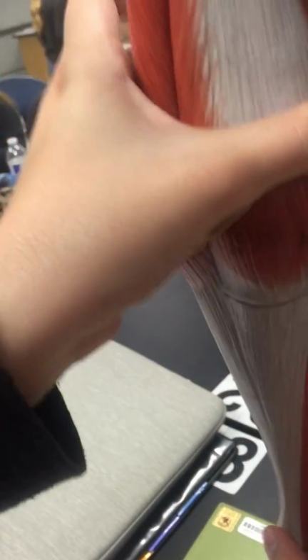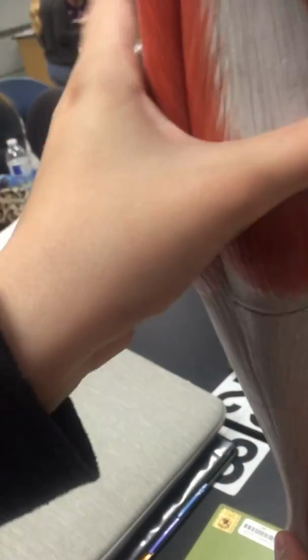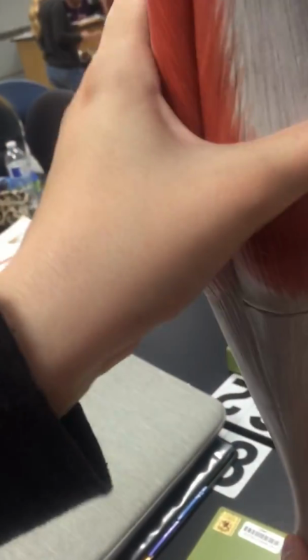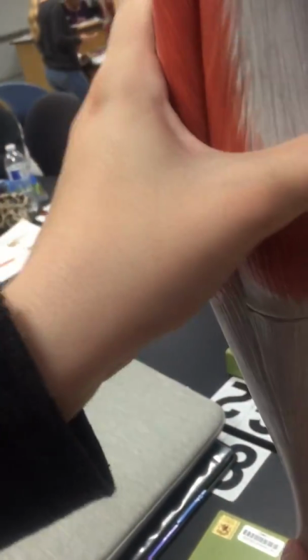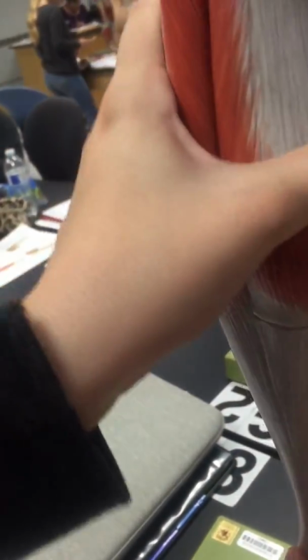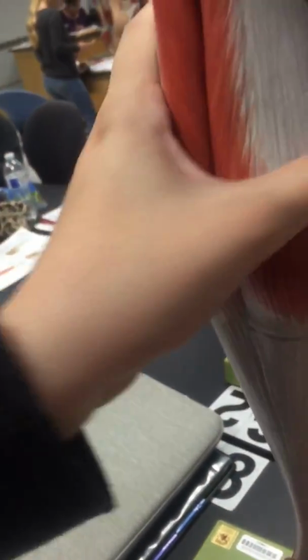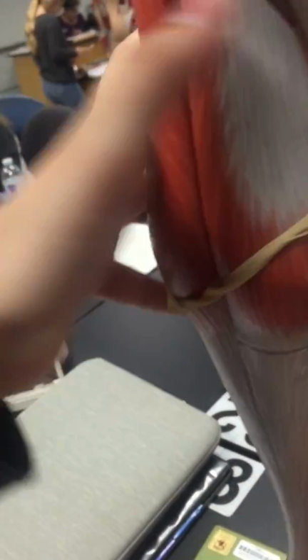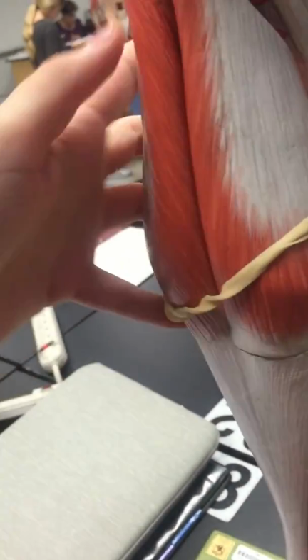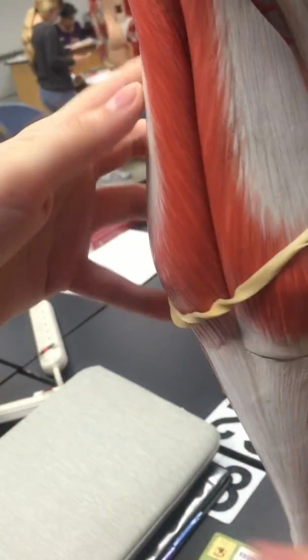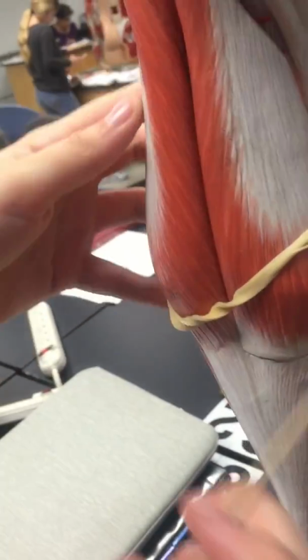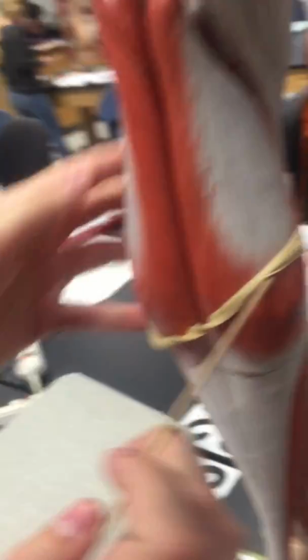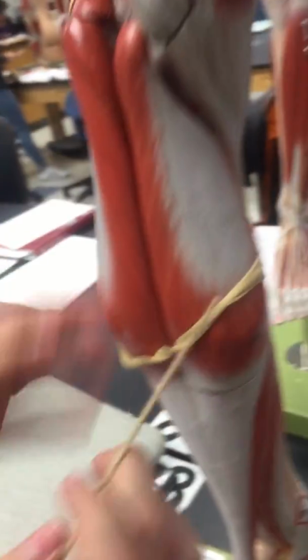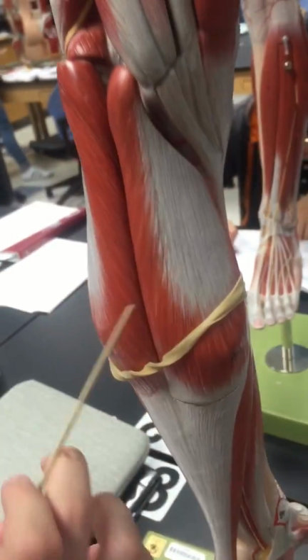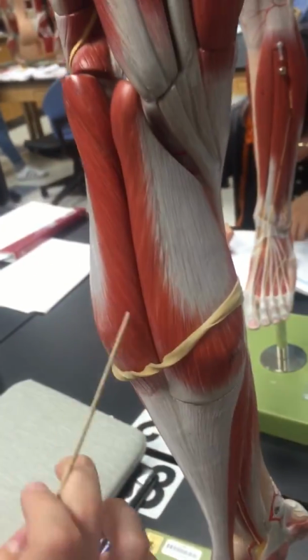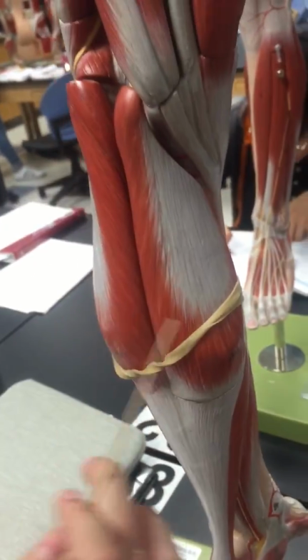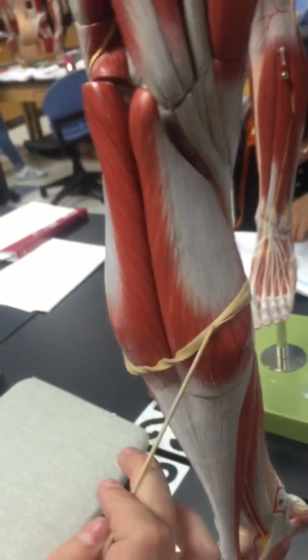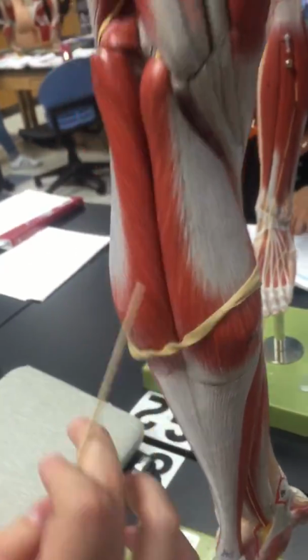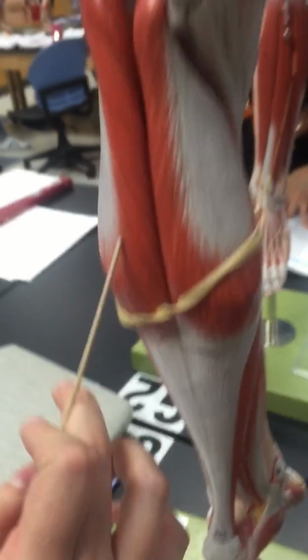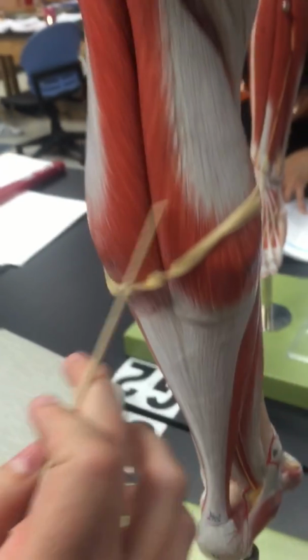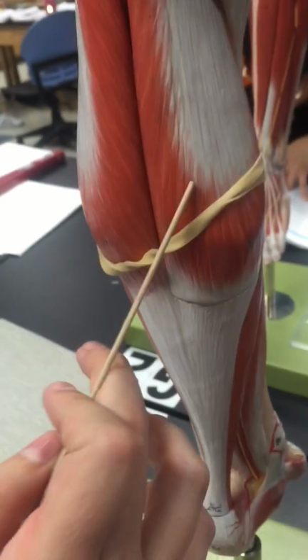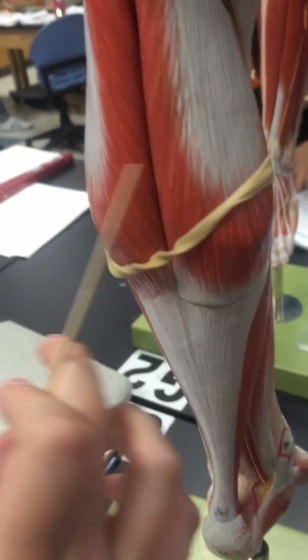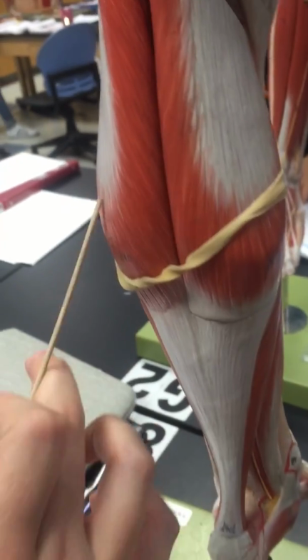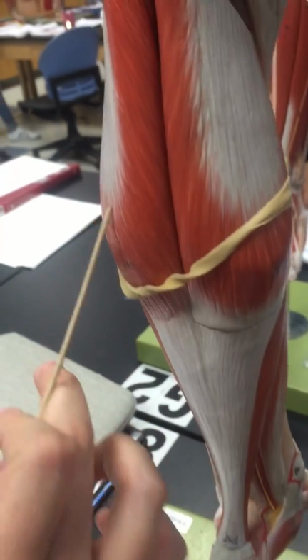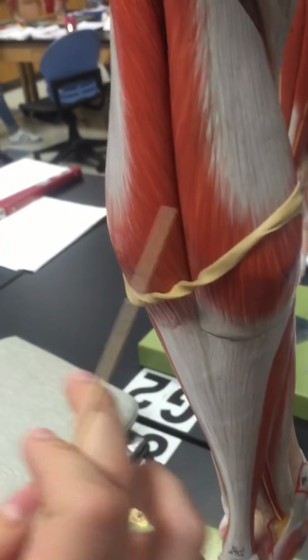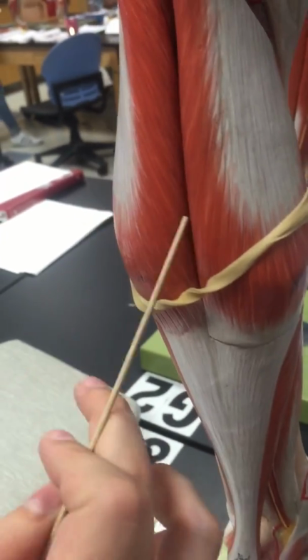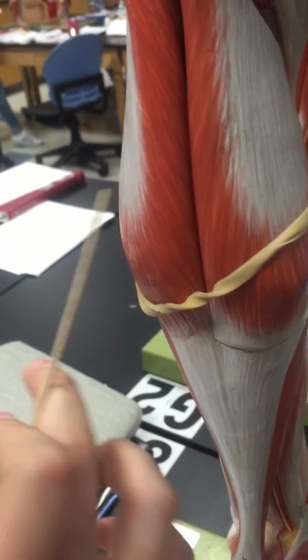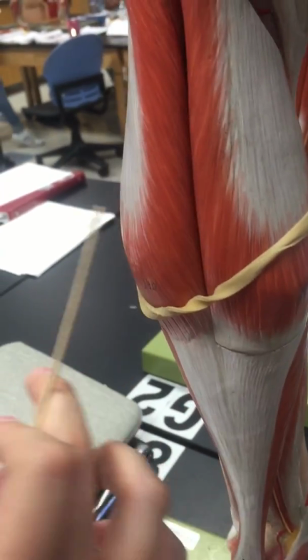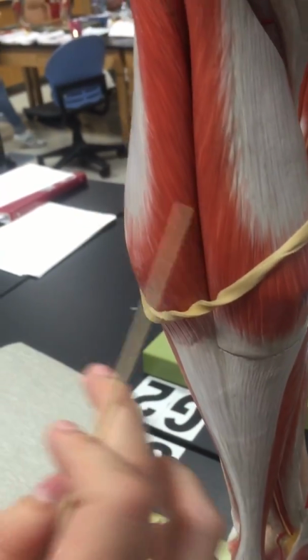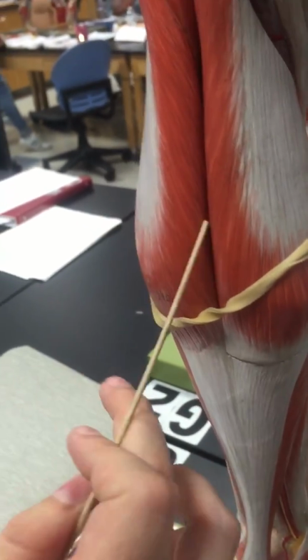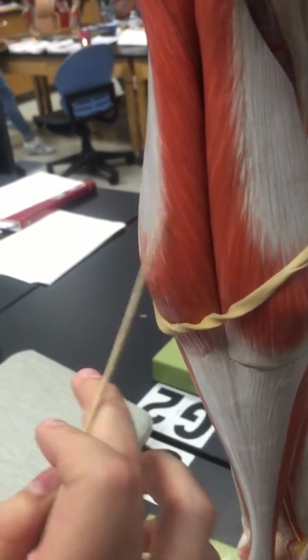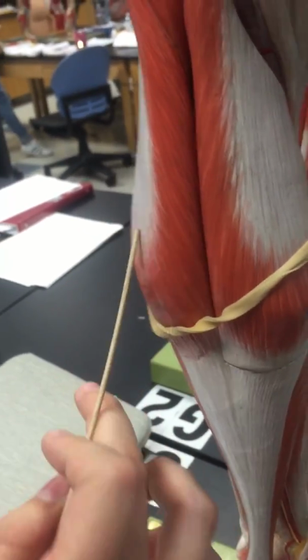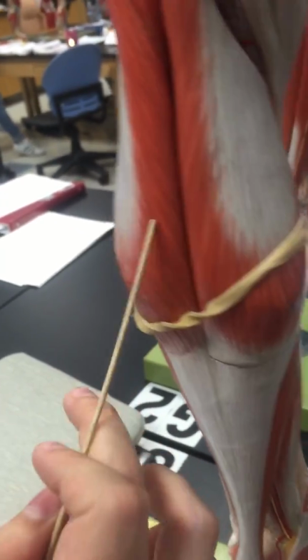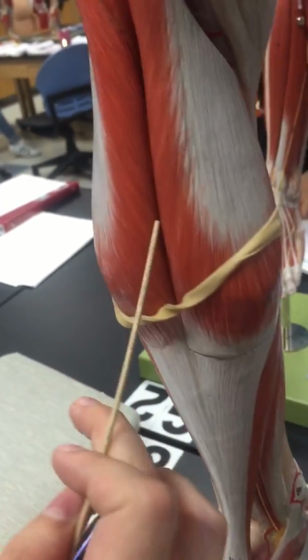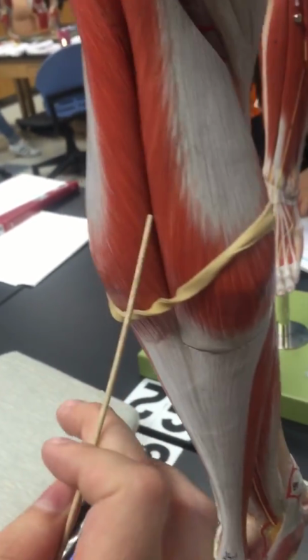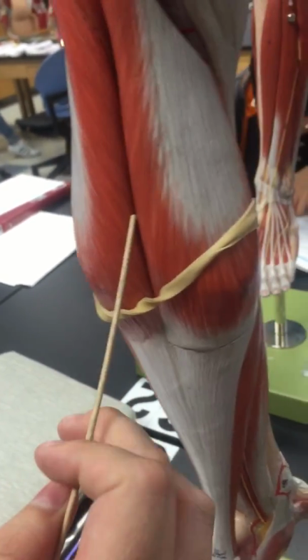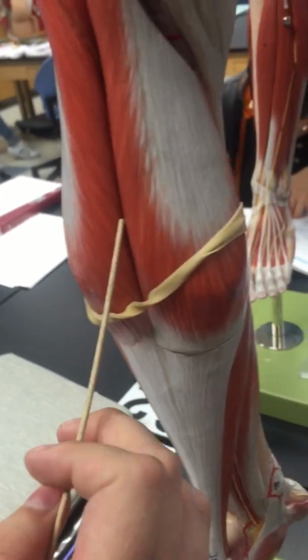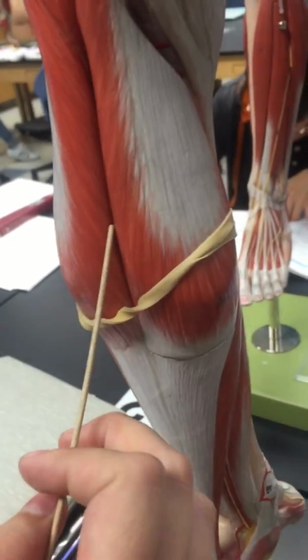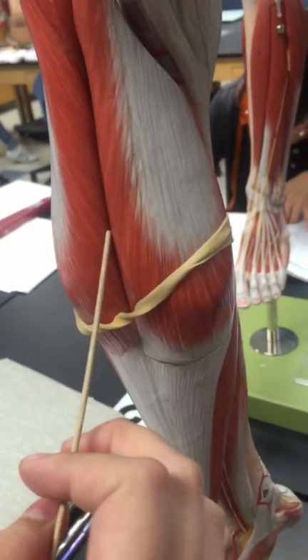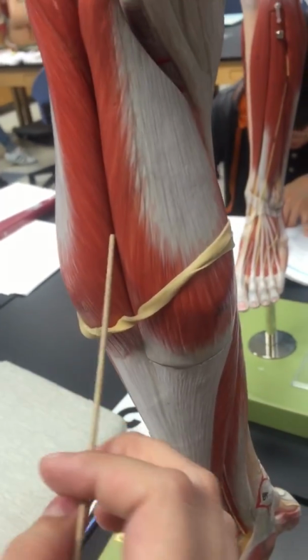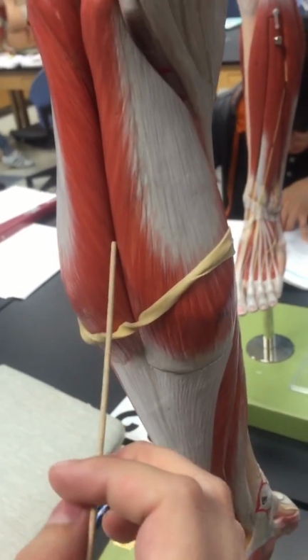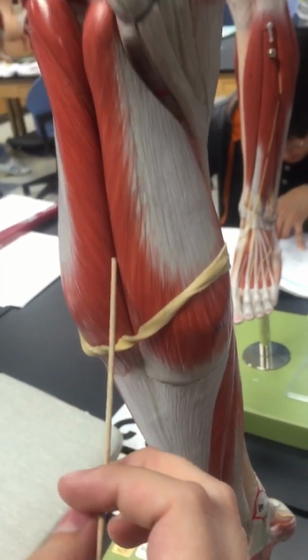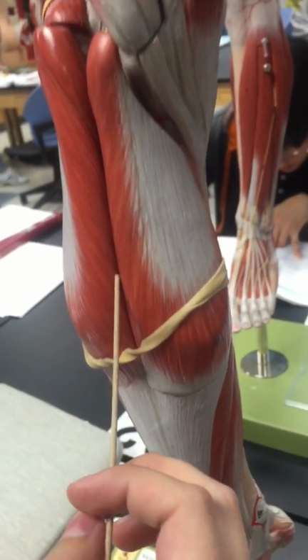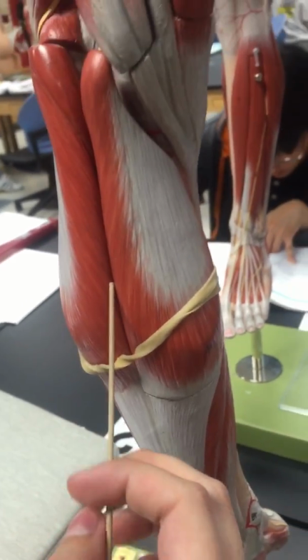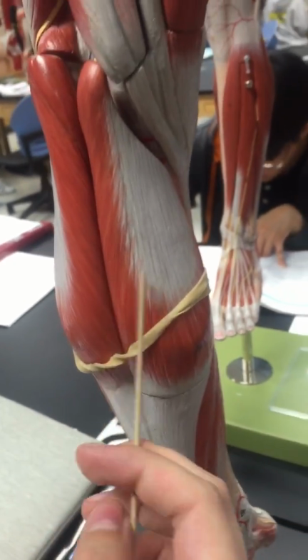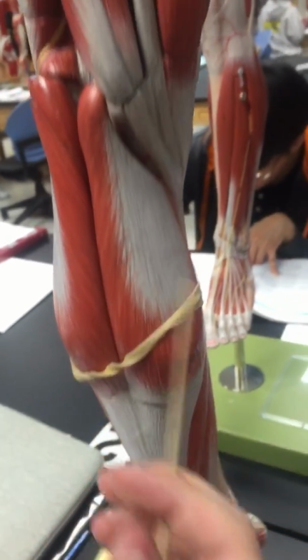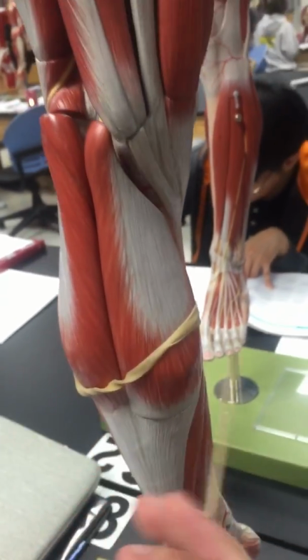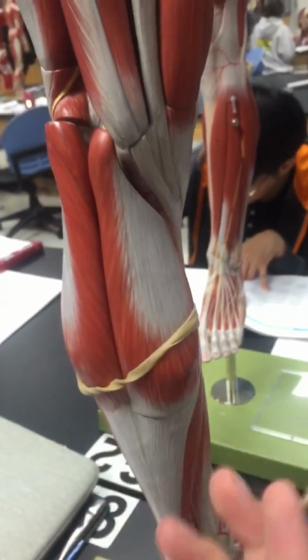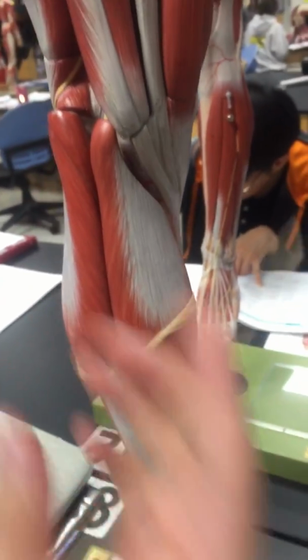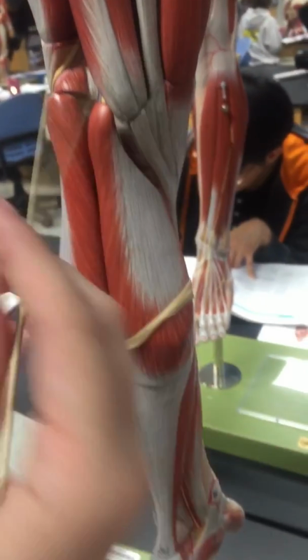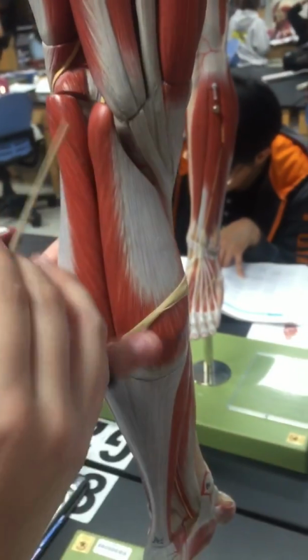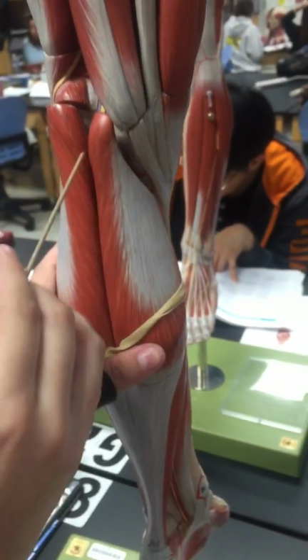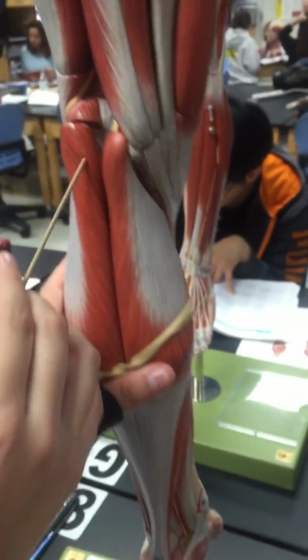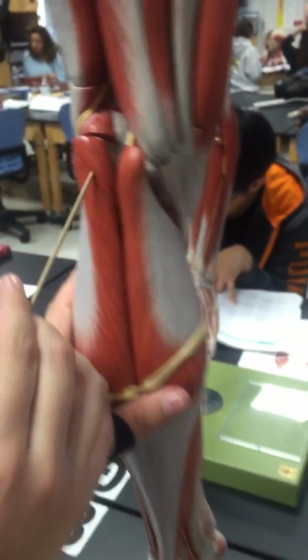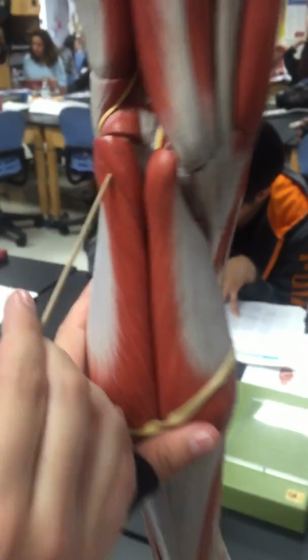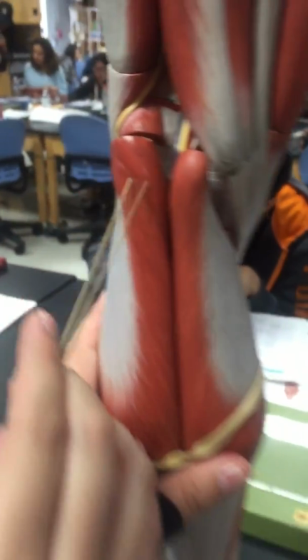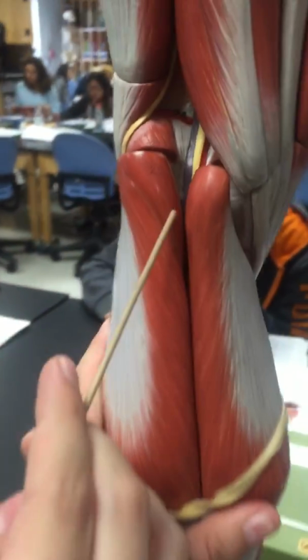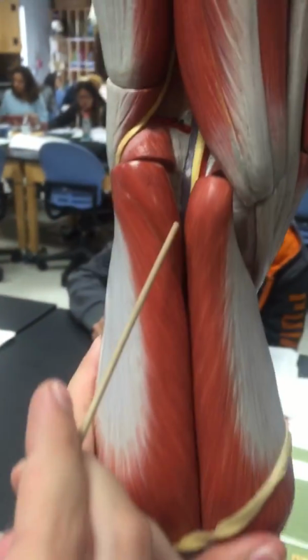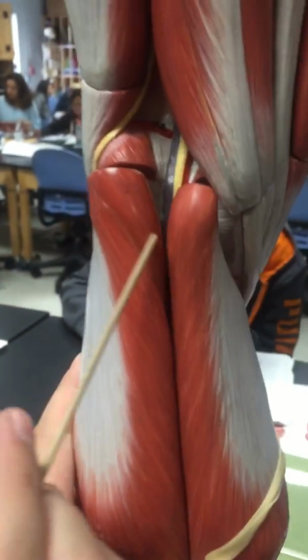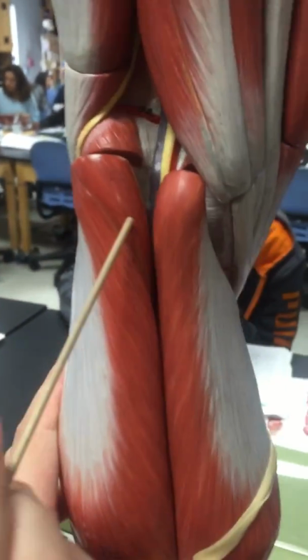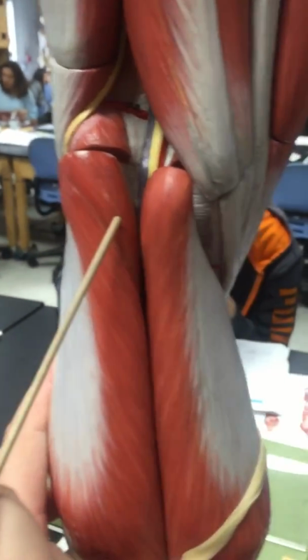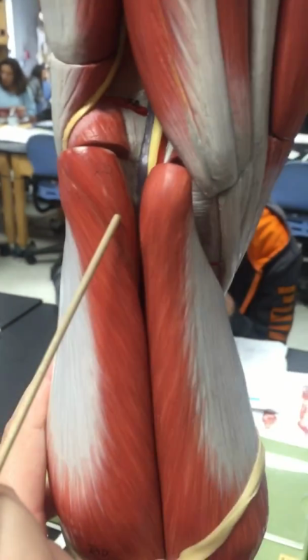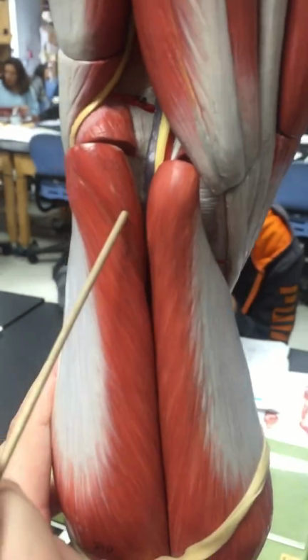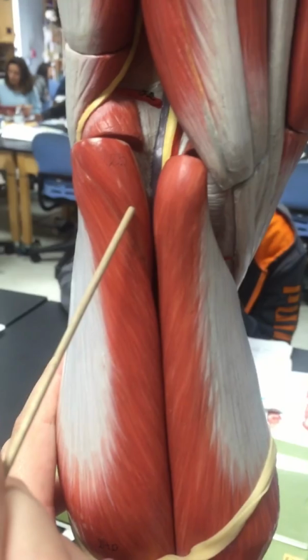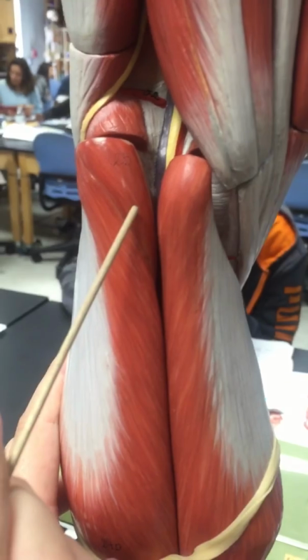Then the gastrocnemius — both of these. And then the plantaris is right here.